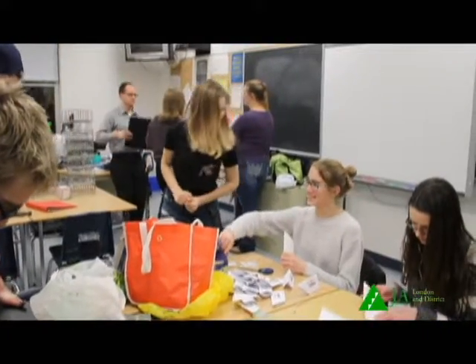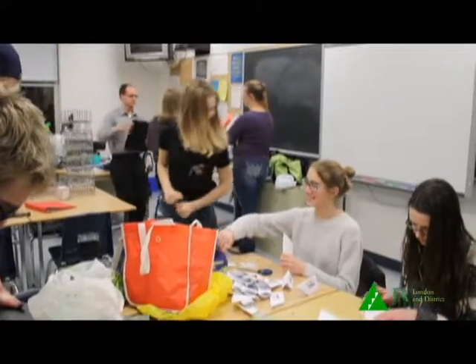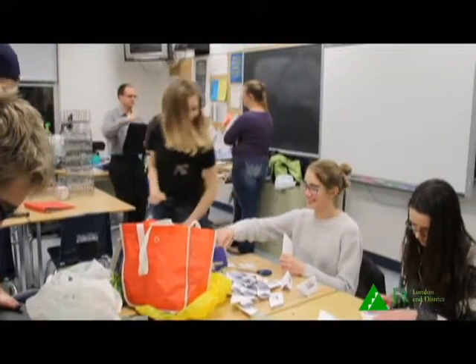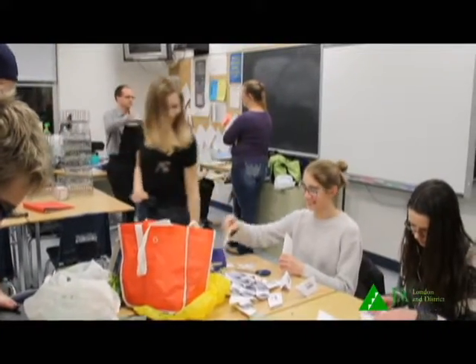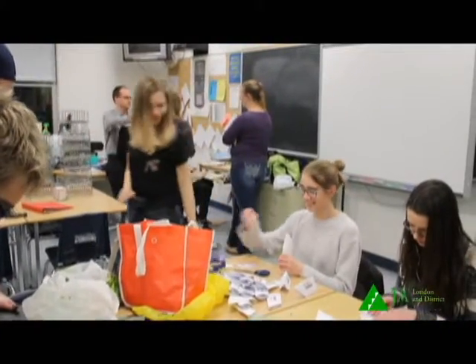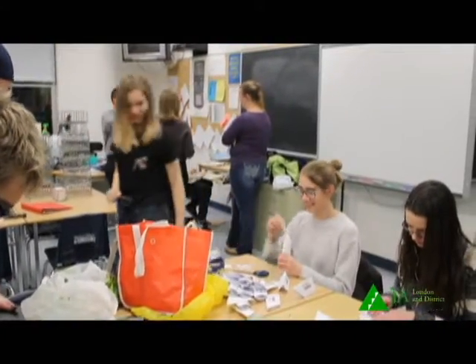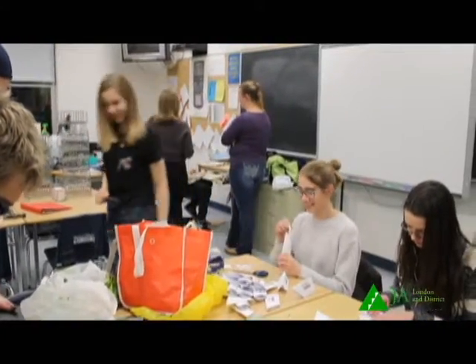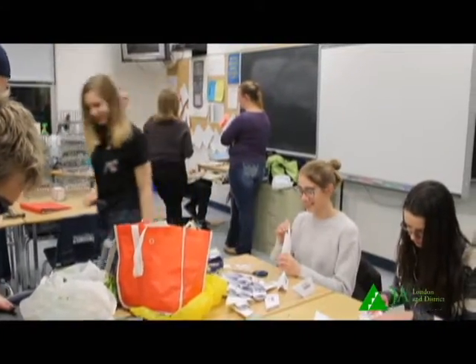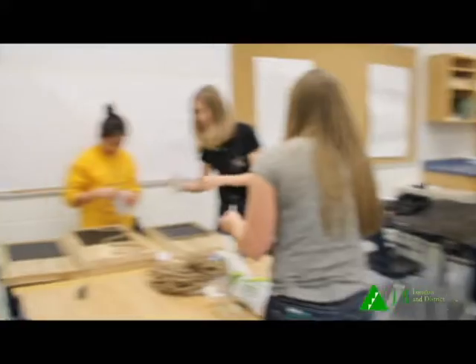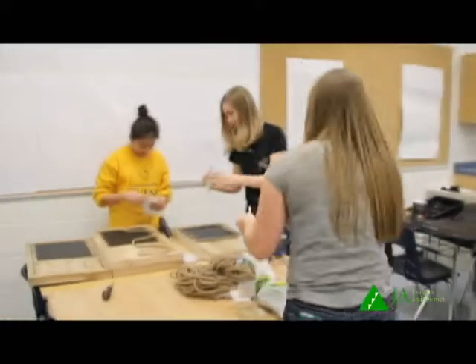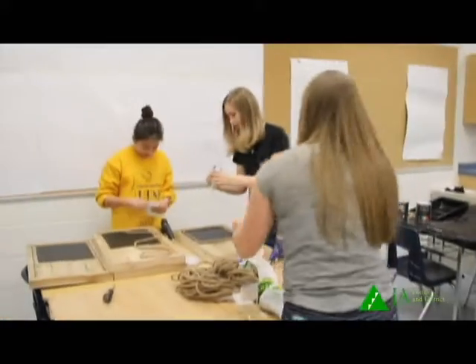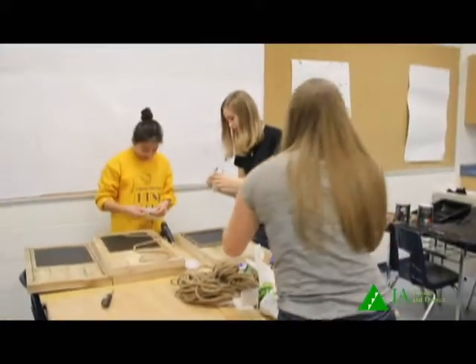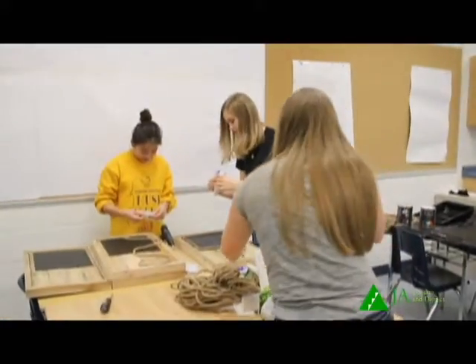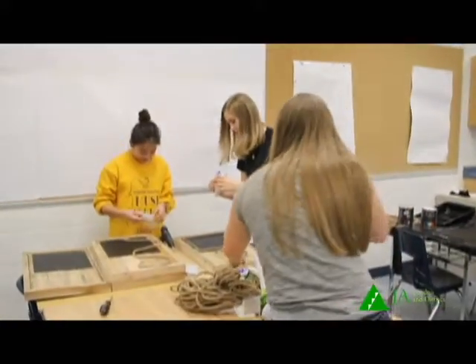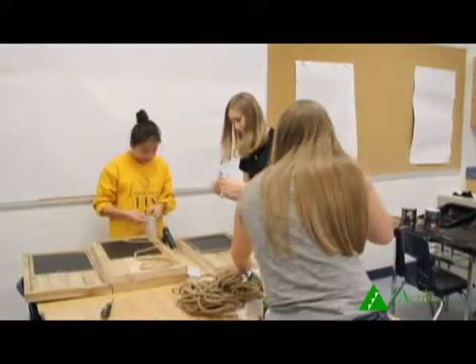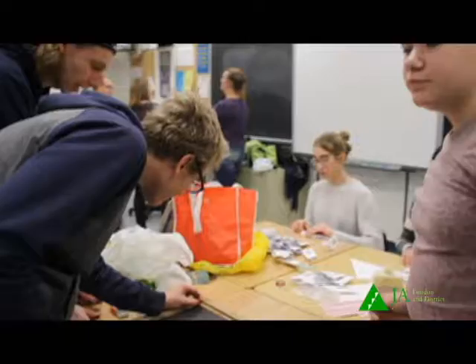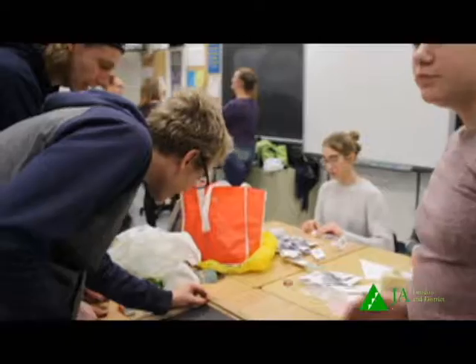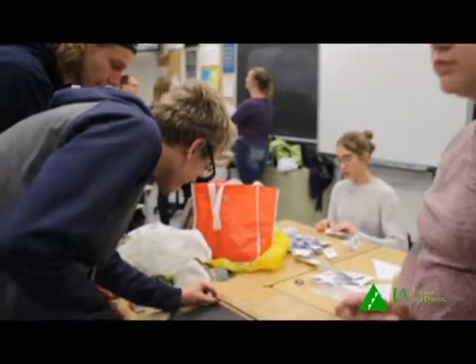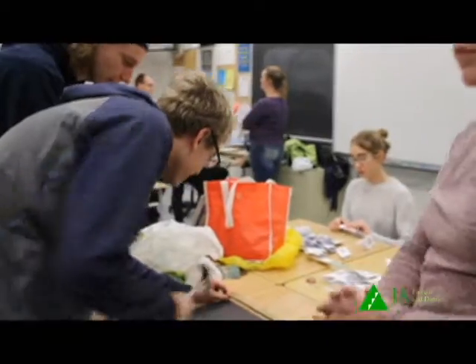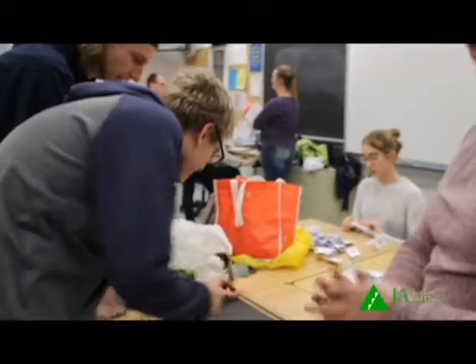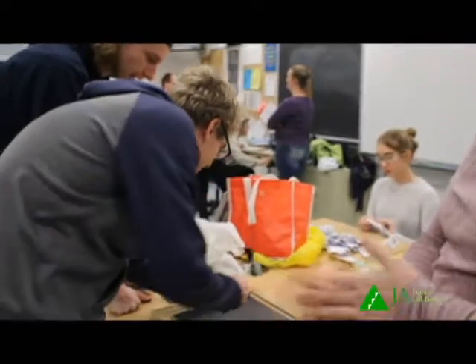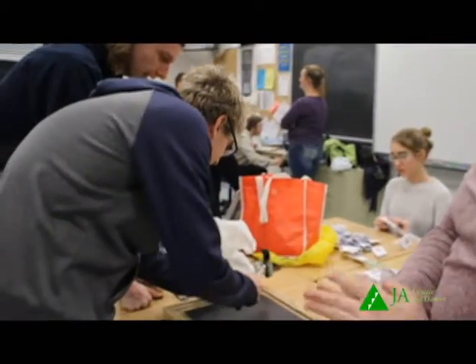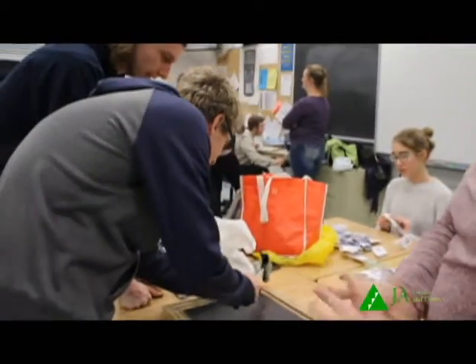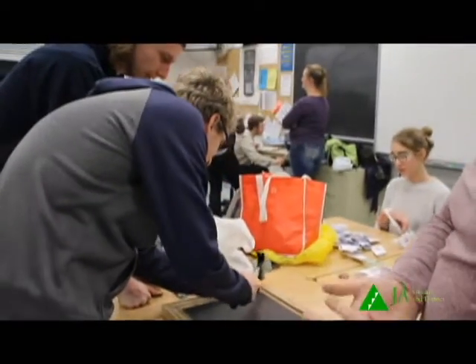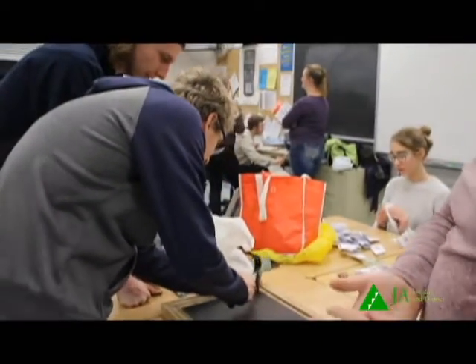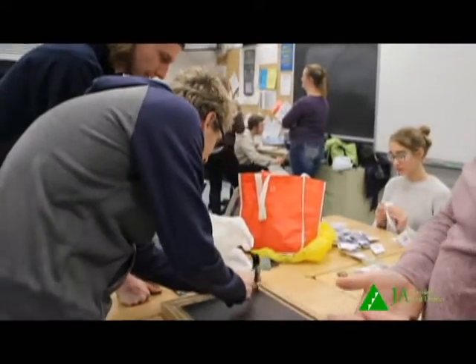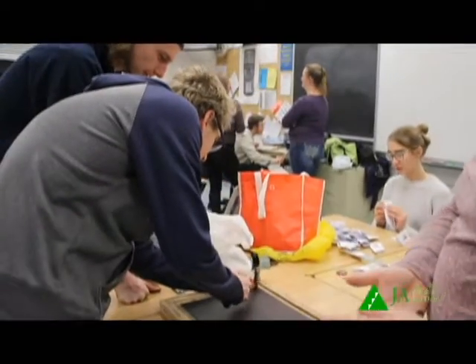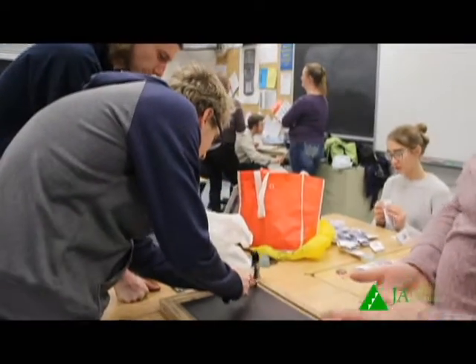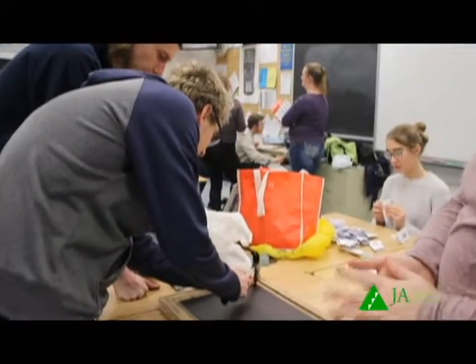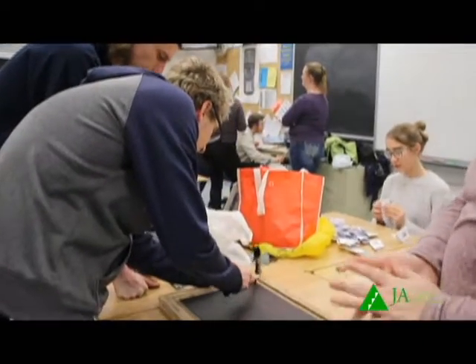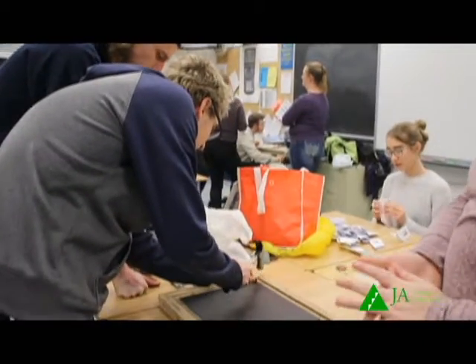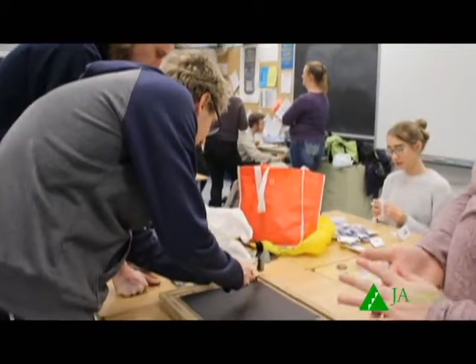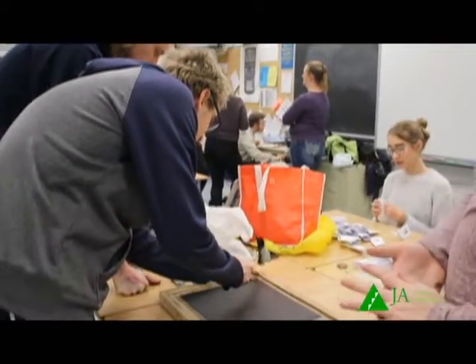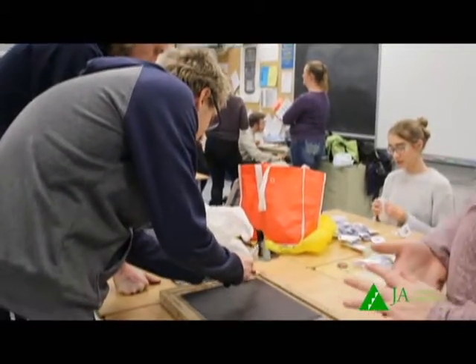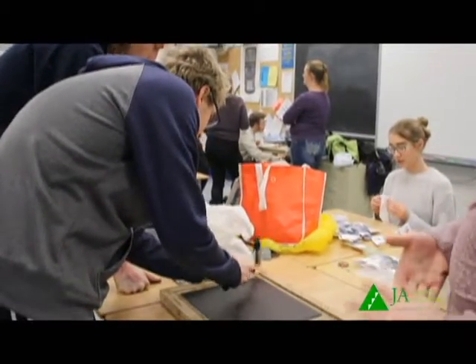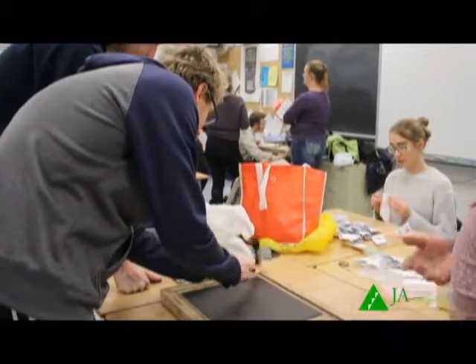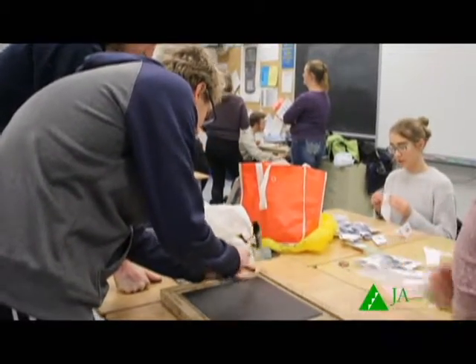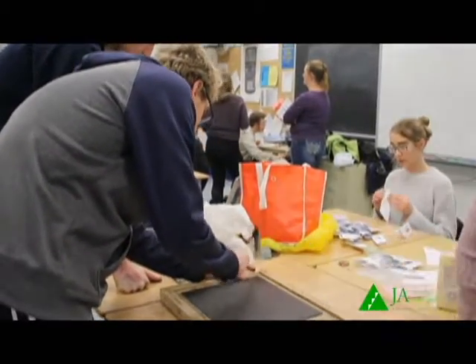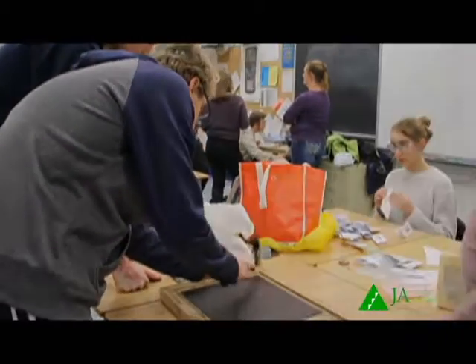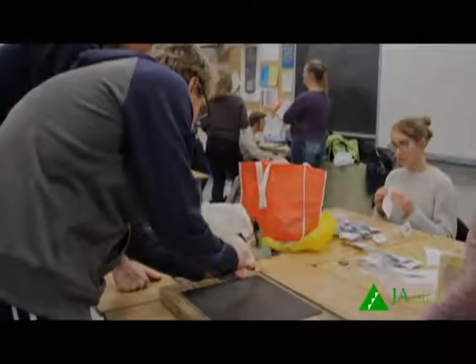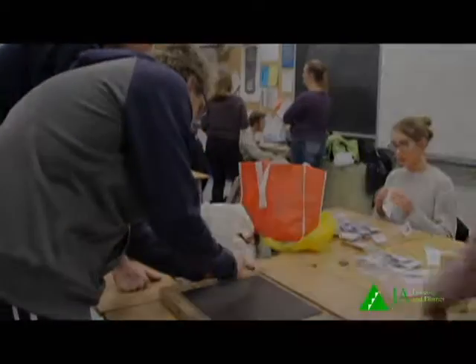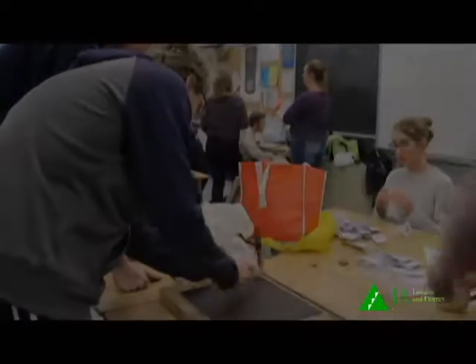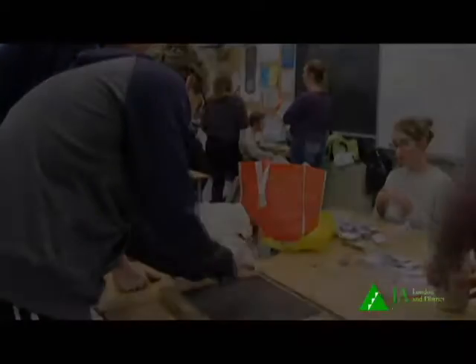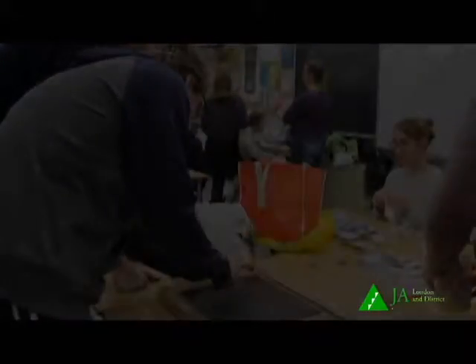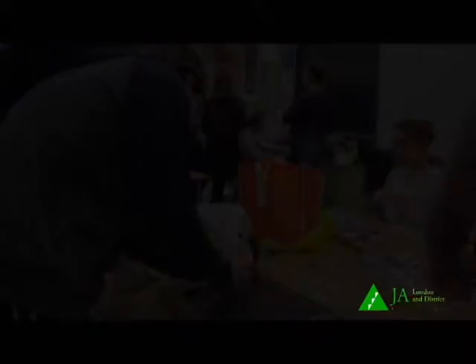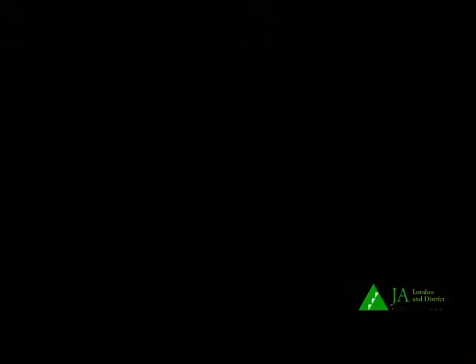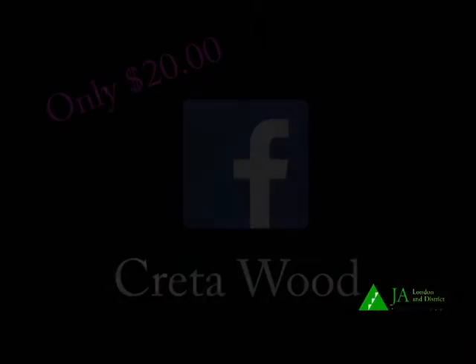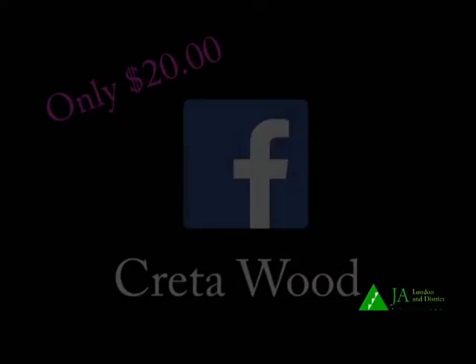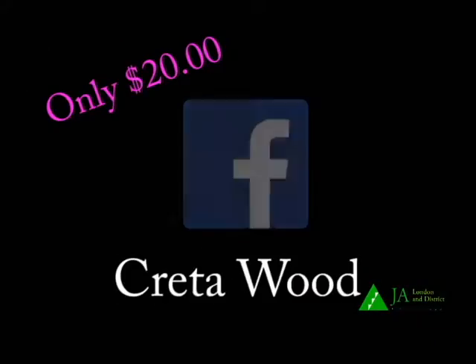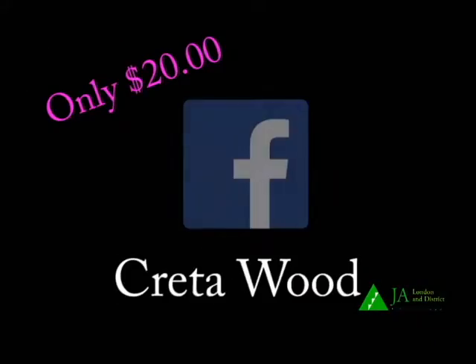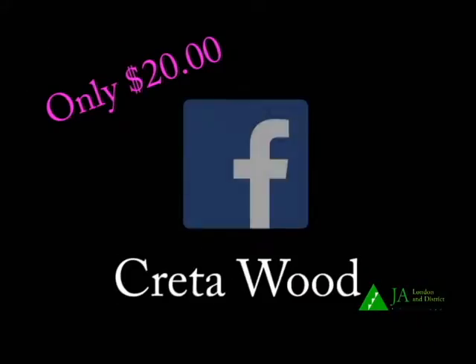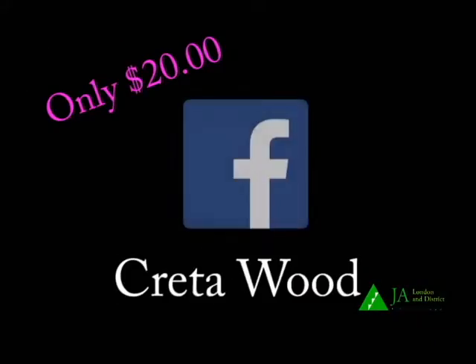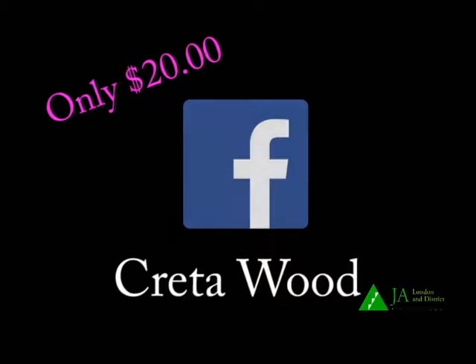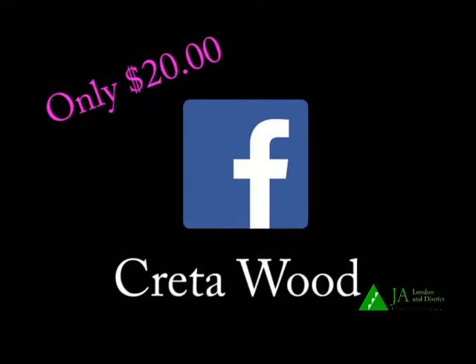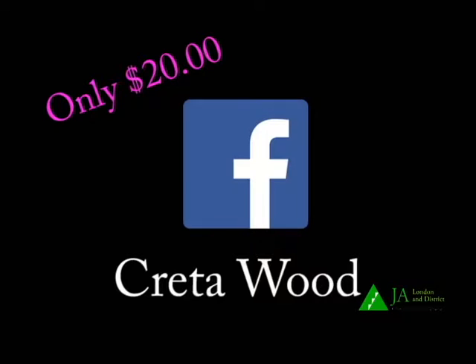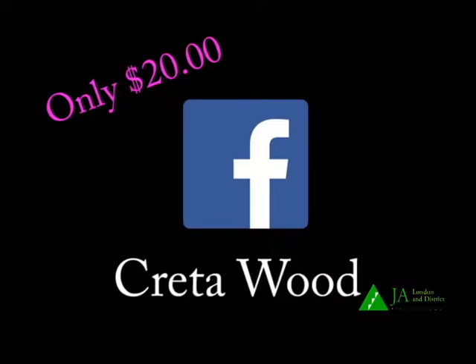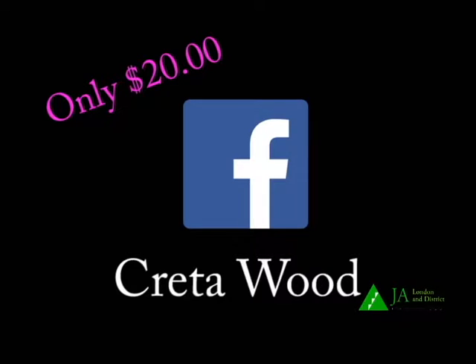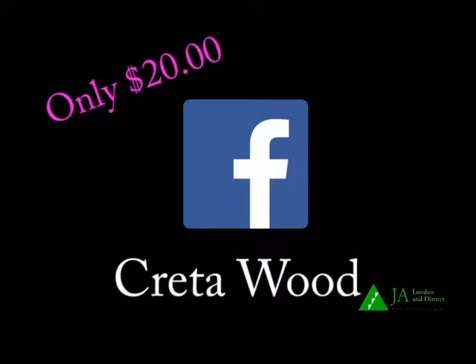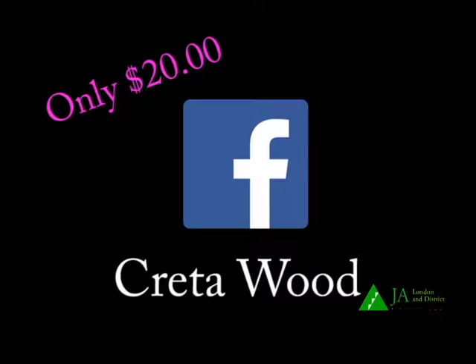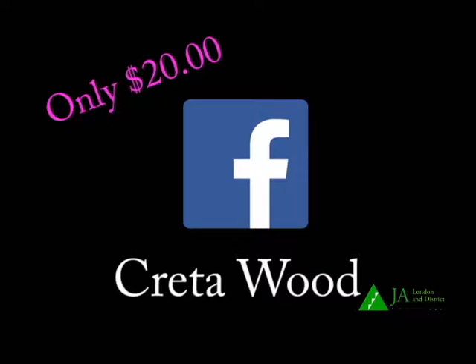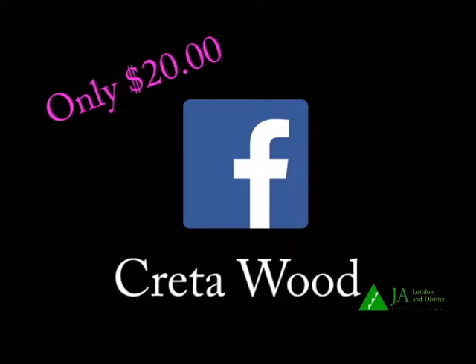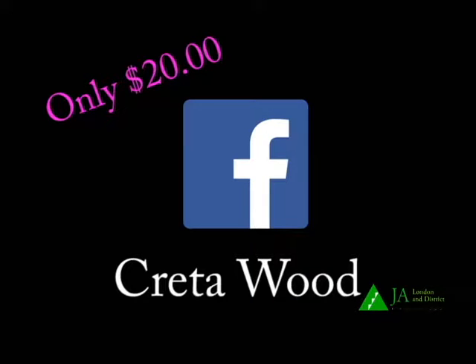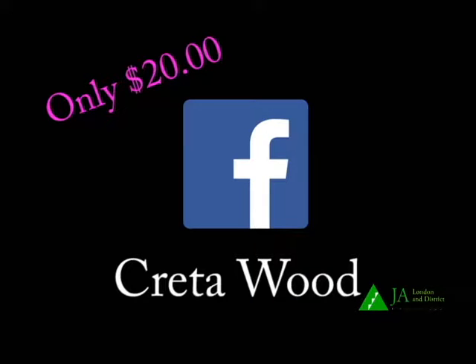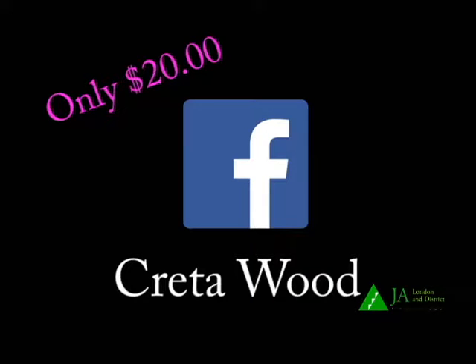This beautiful catch board can be yours for only $20. Check out our Facebook page, Crita Wood, to purchase.